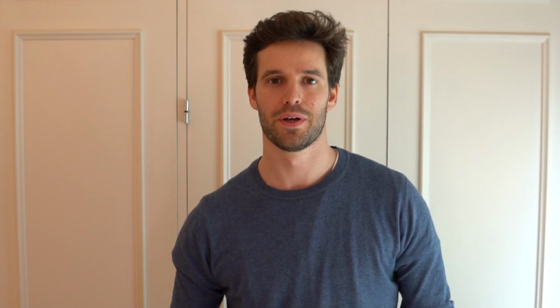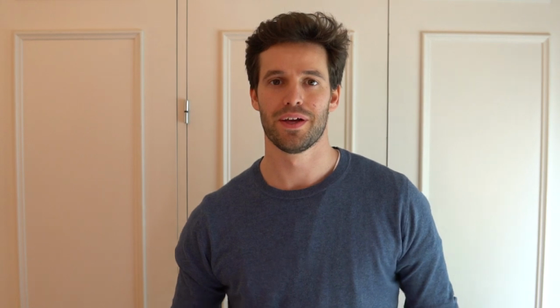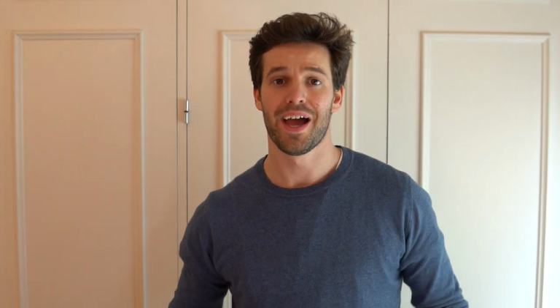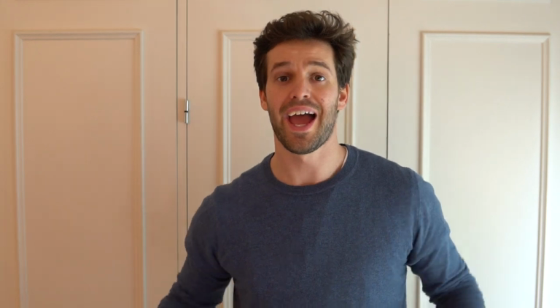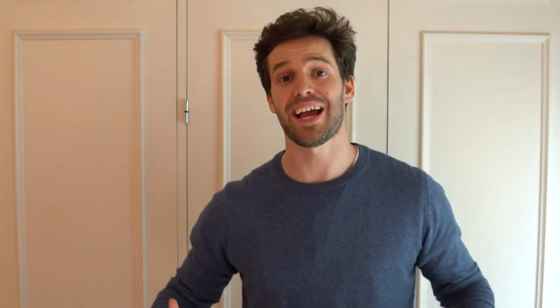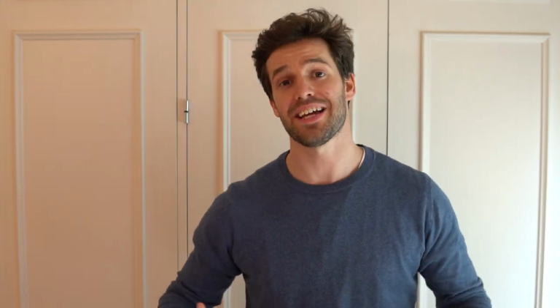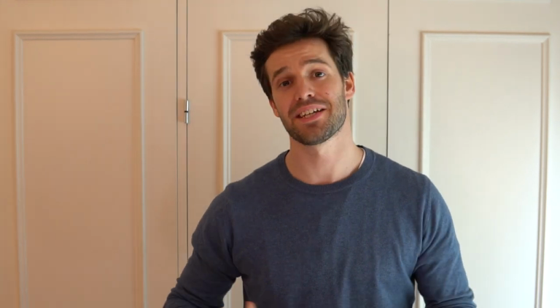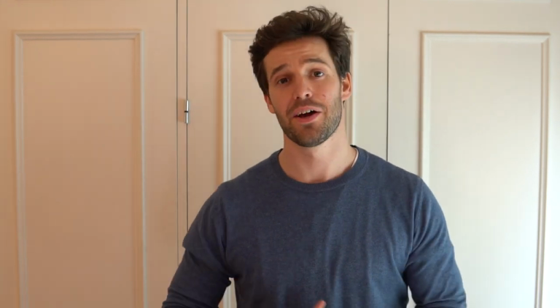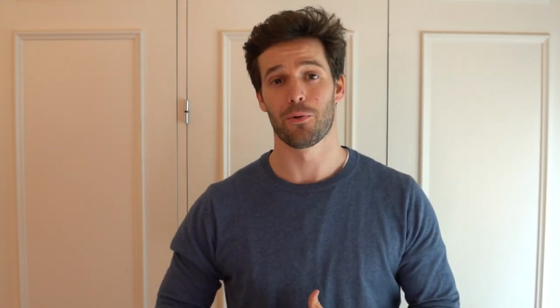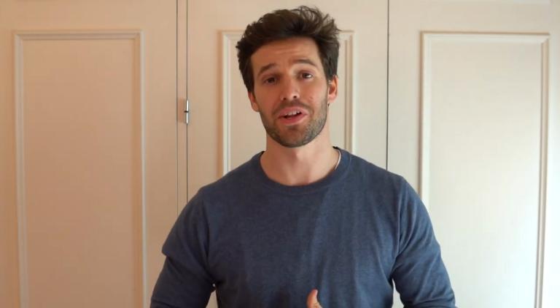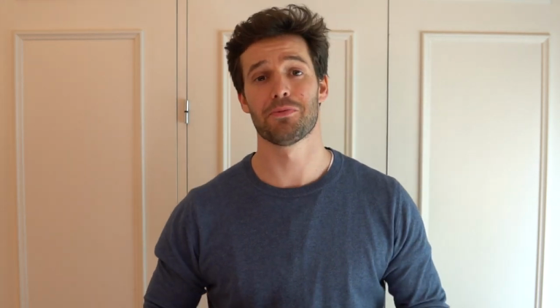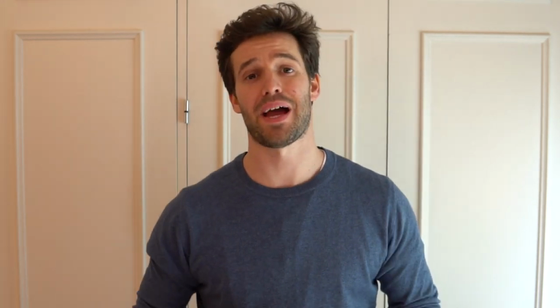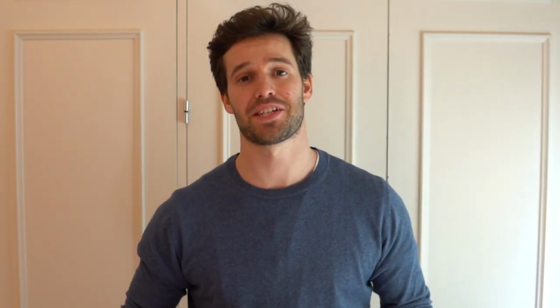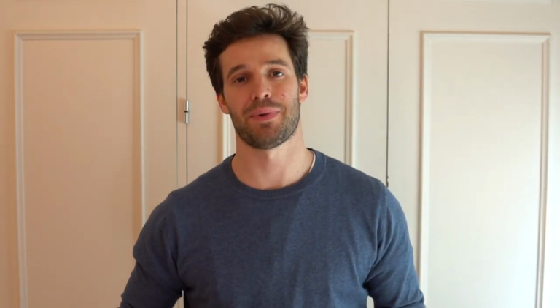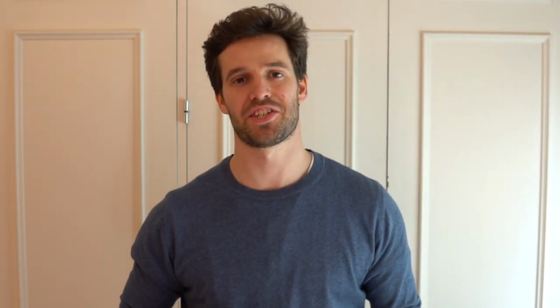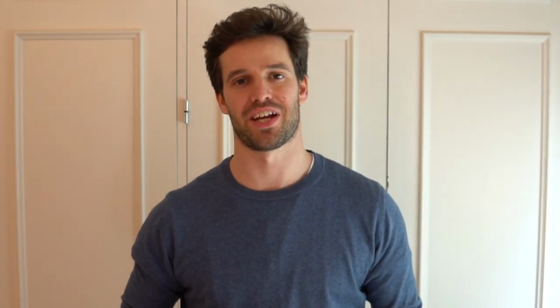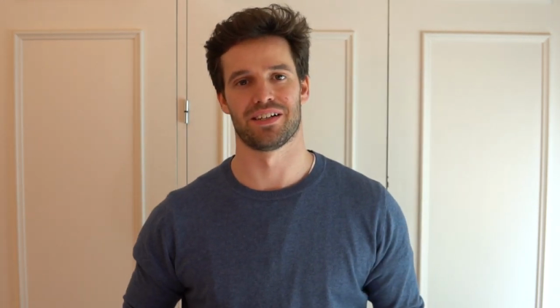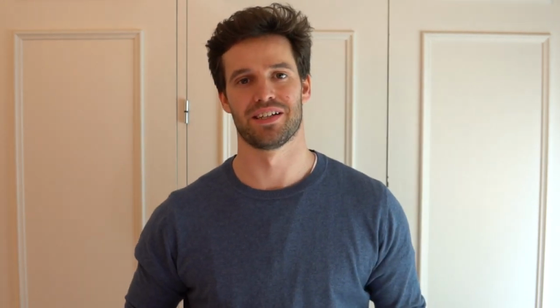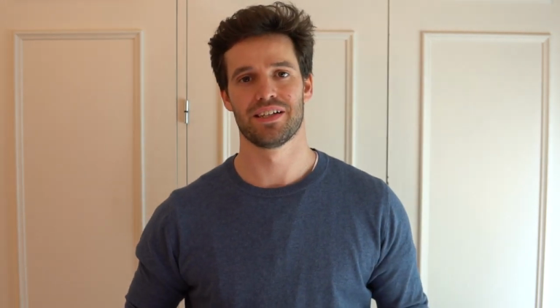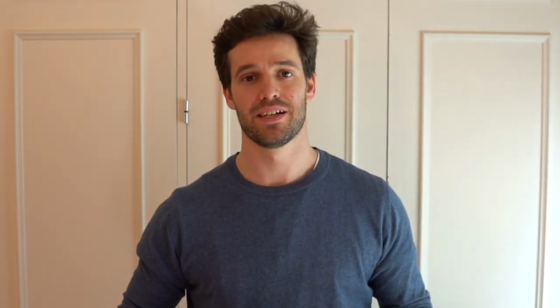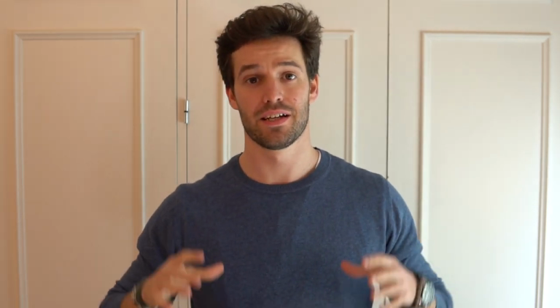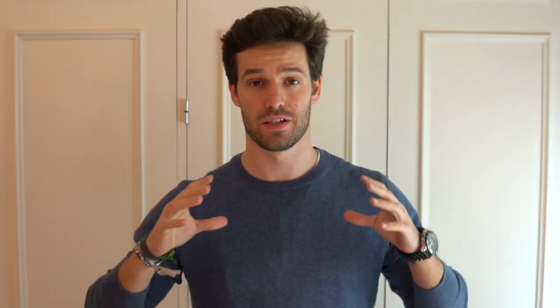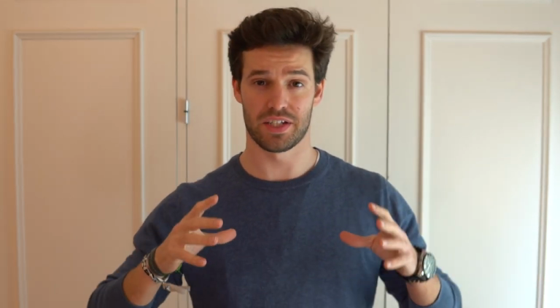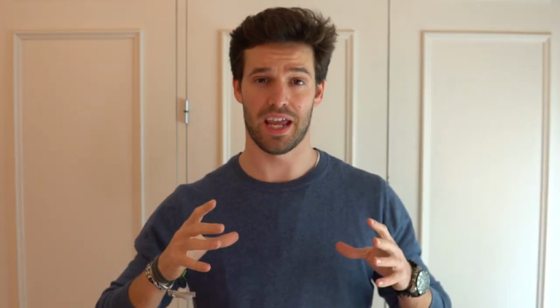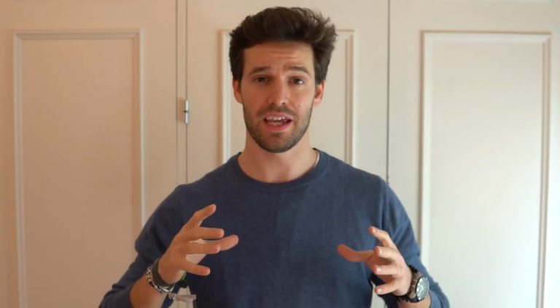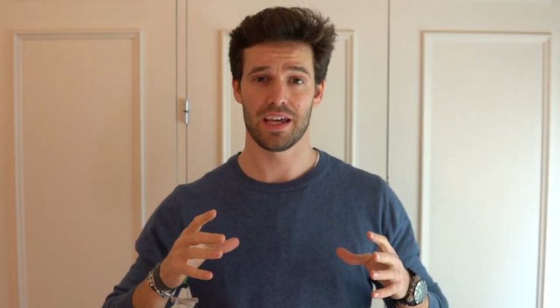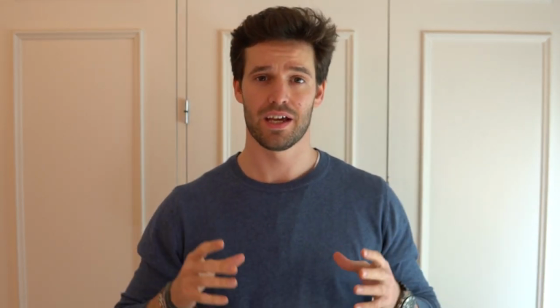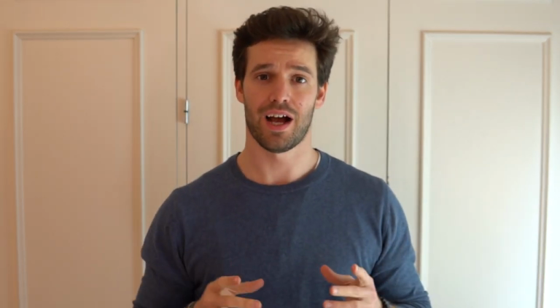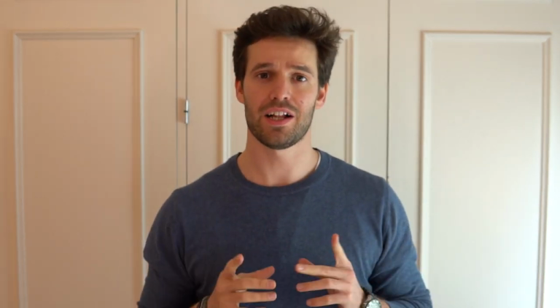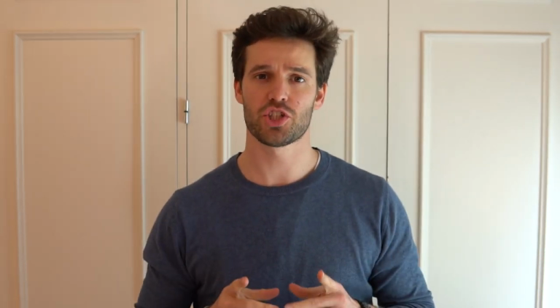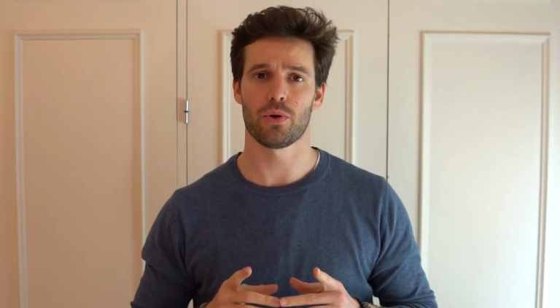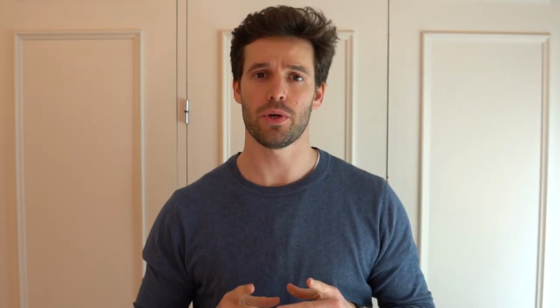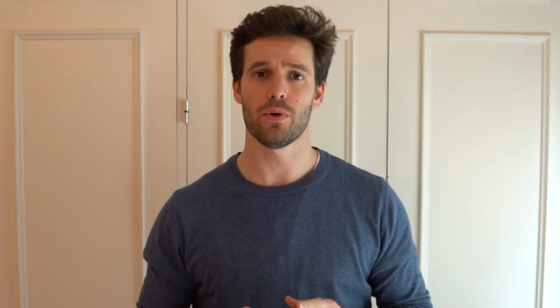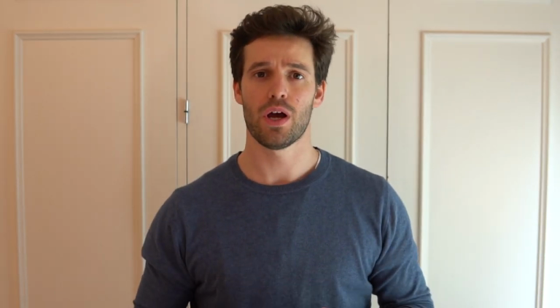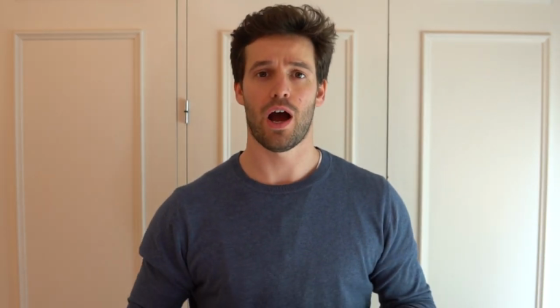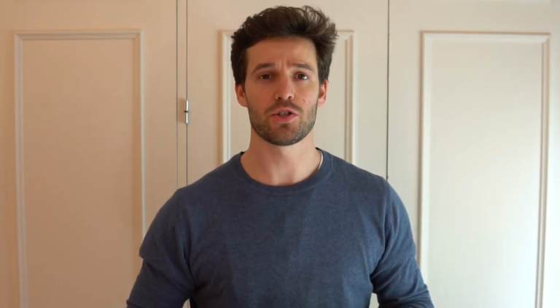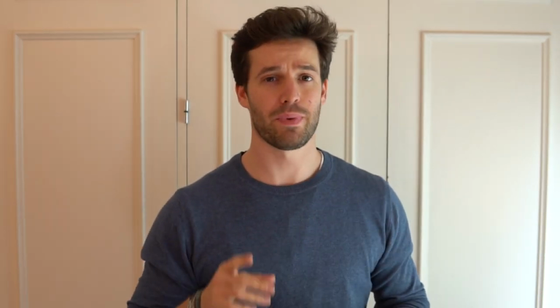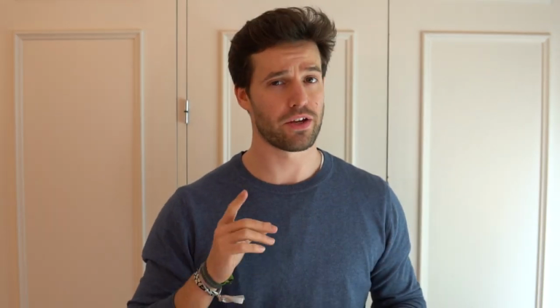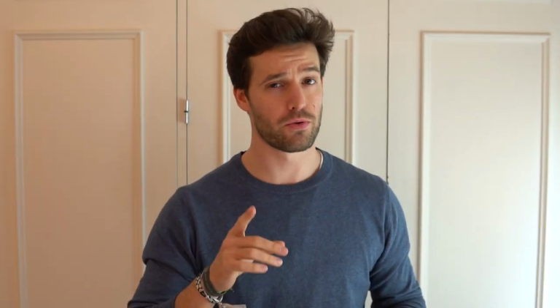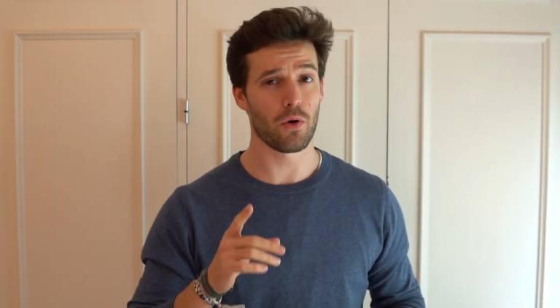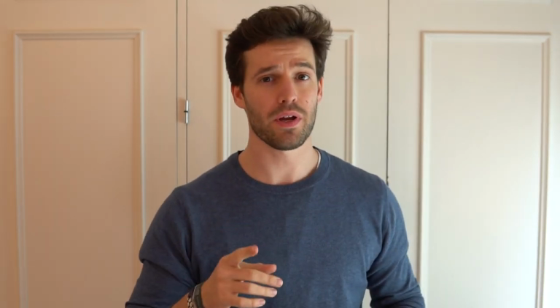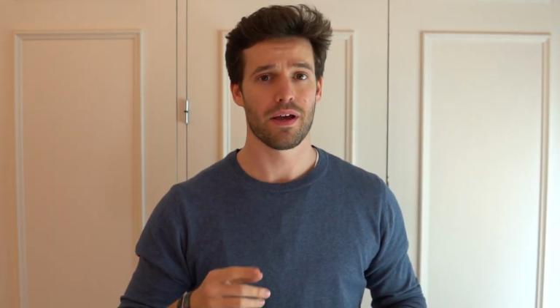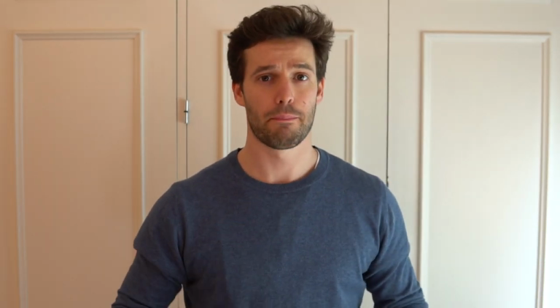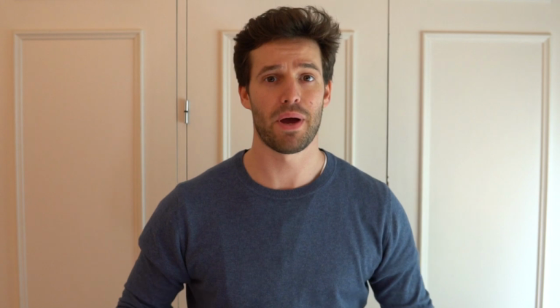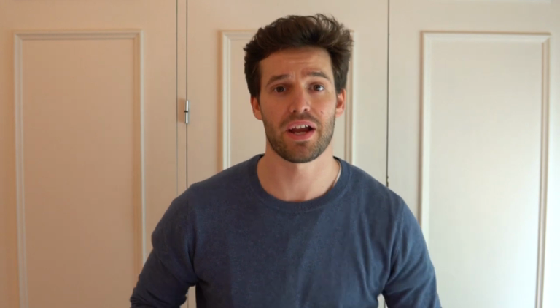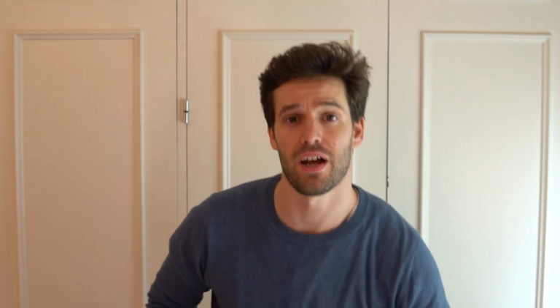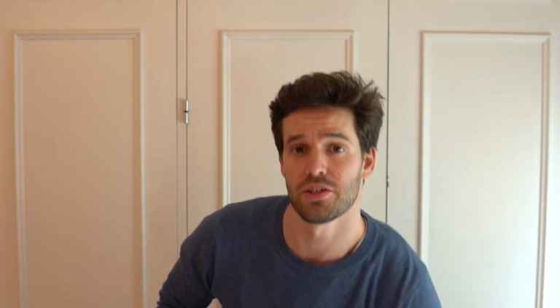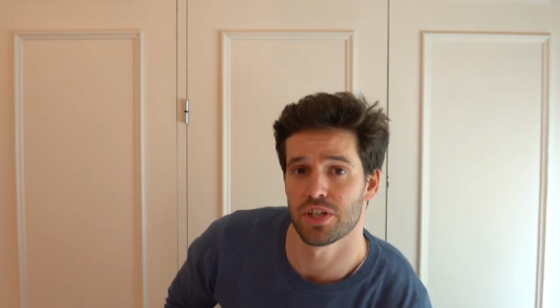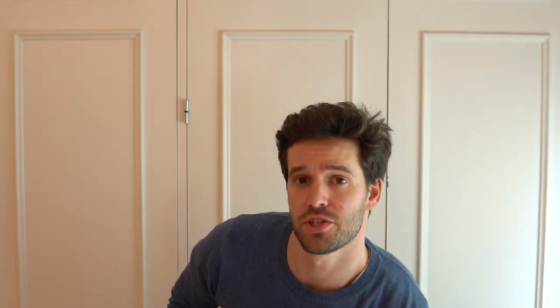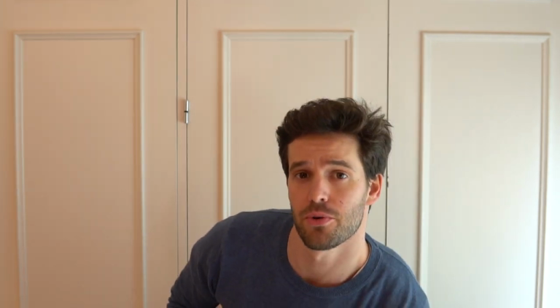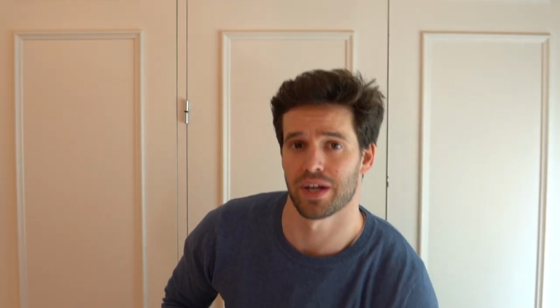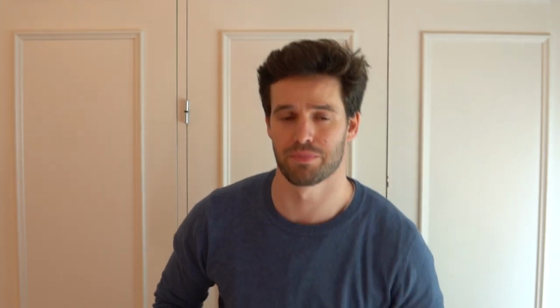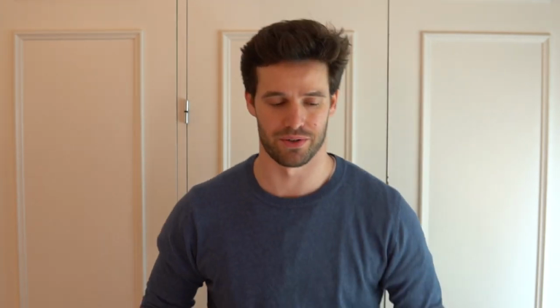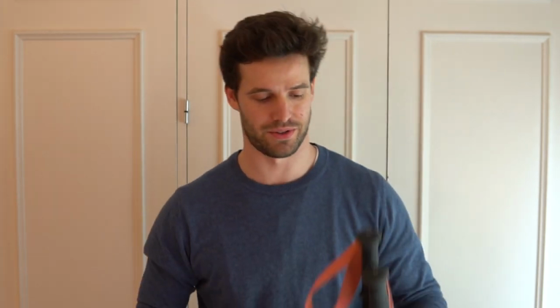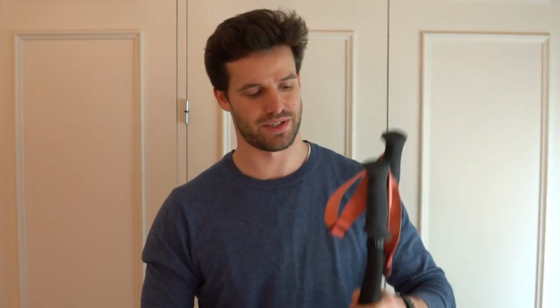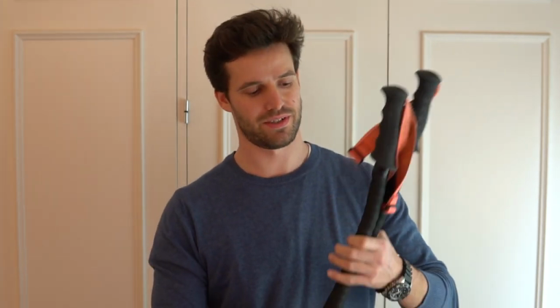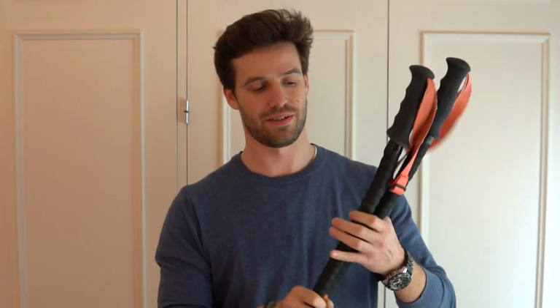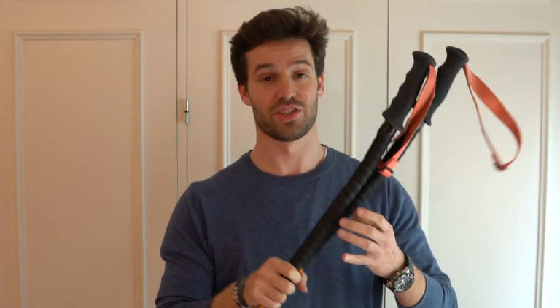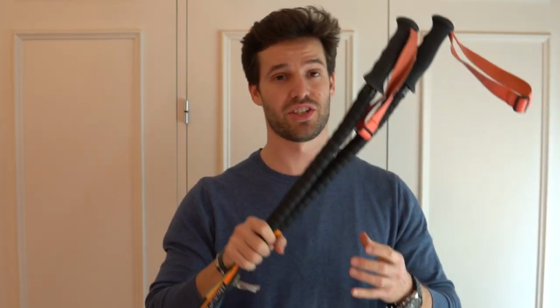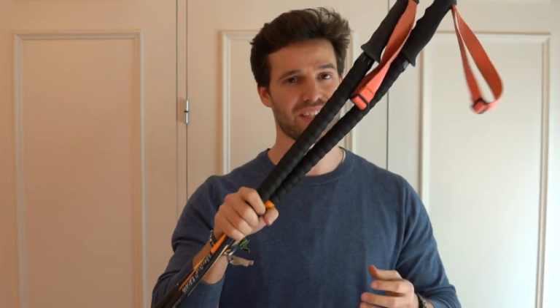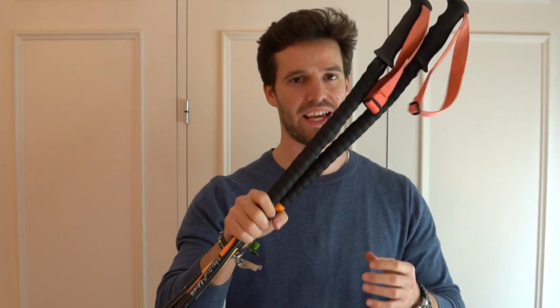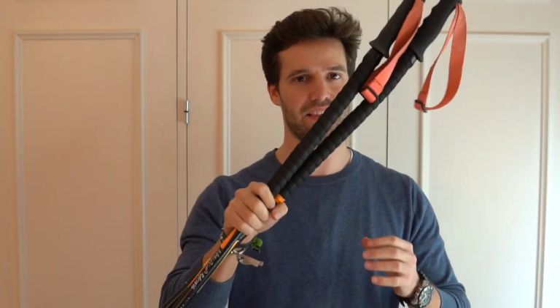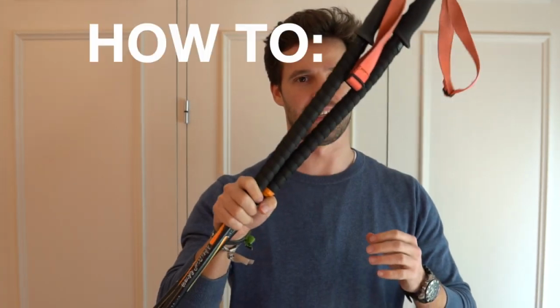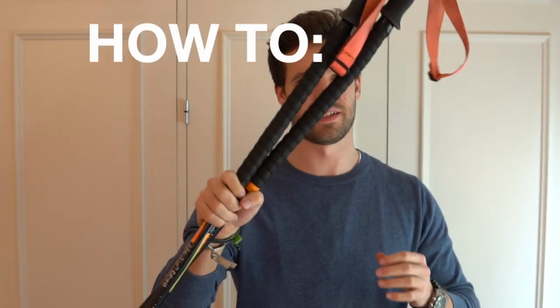Hey guys, welcome back to my channel. Today I'll show you how to make your own backcountry touring poles, just like these.